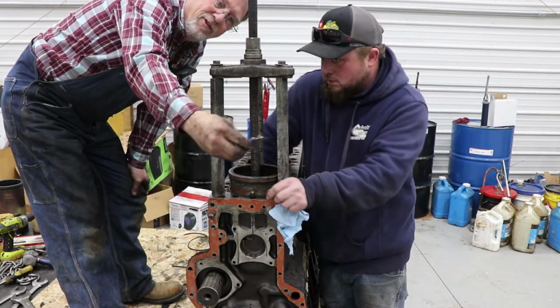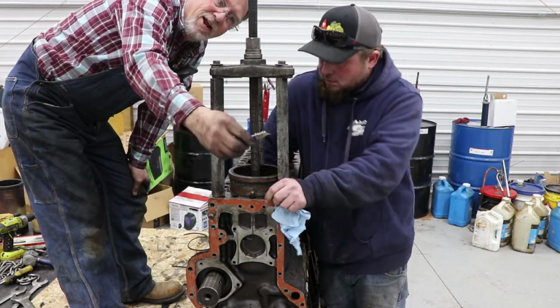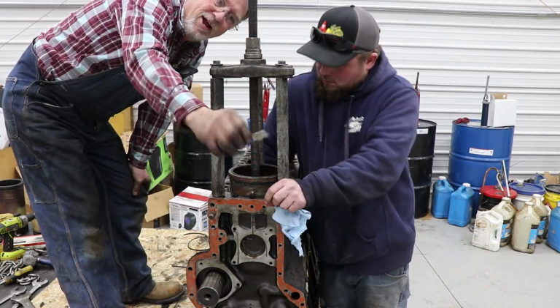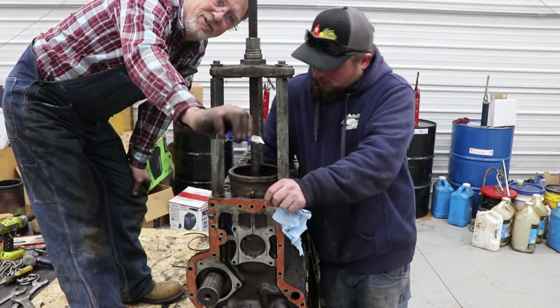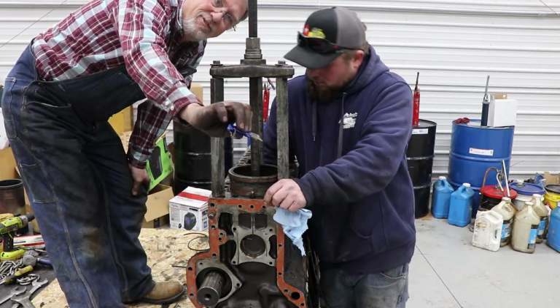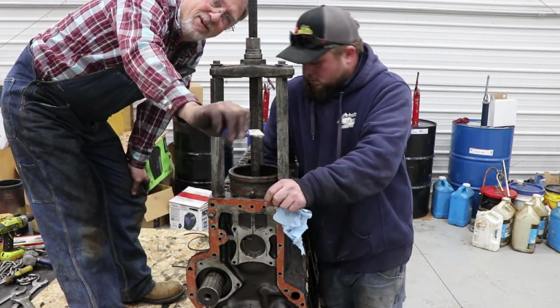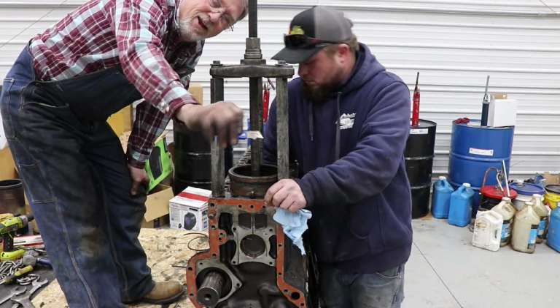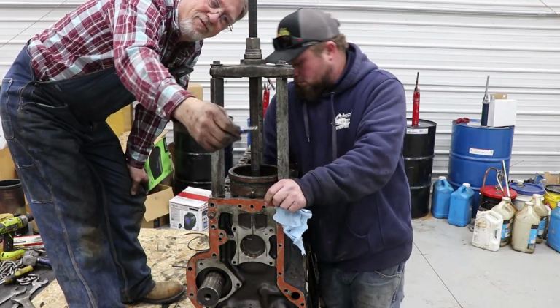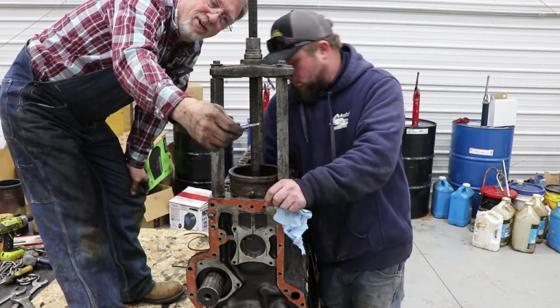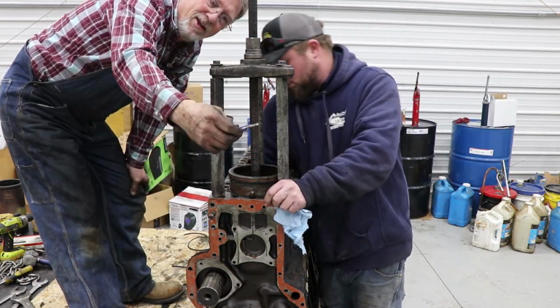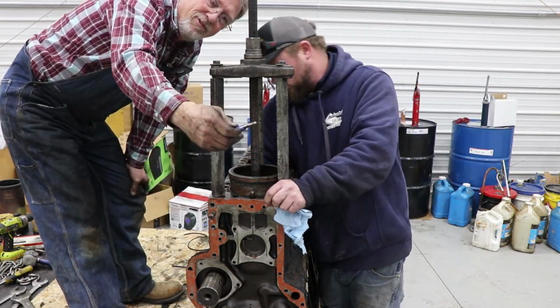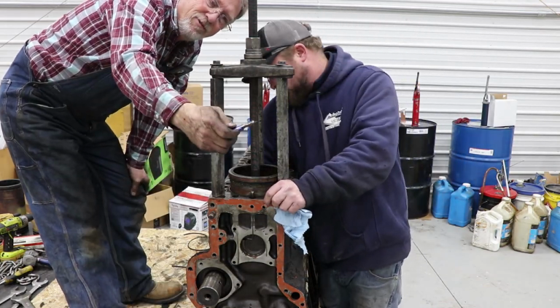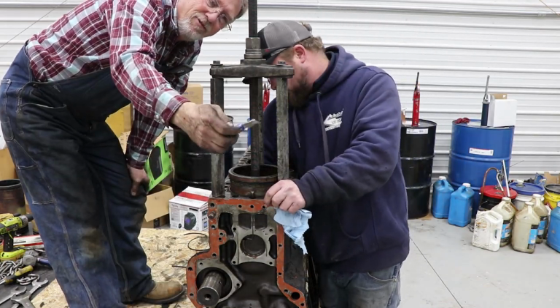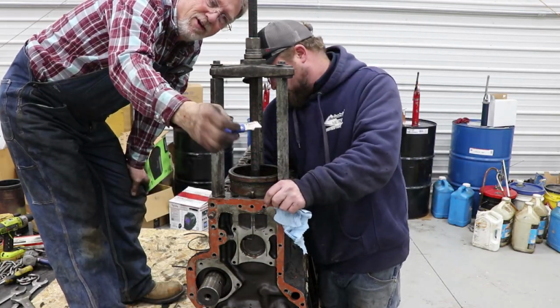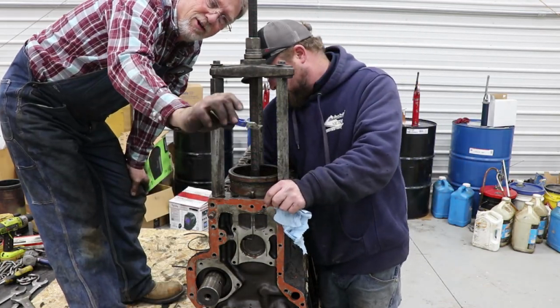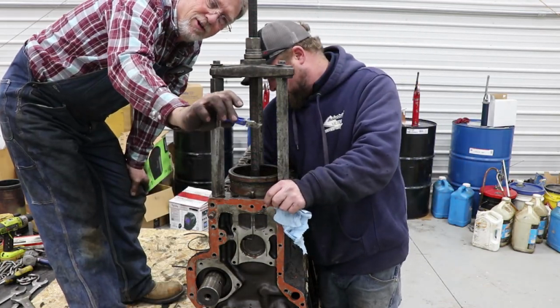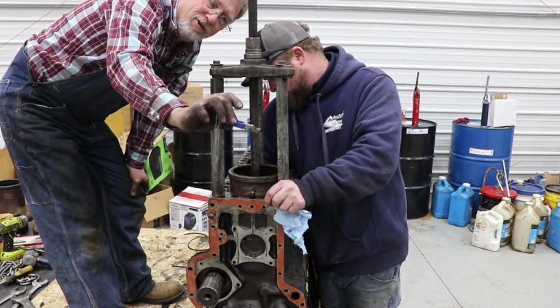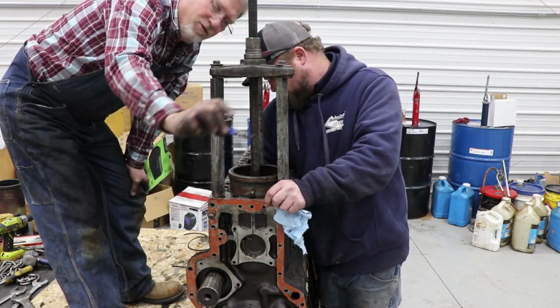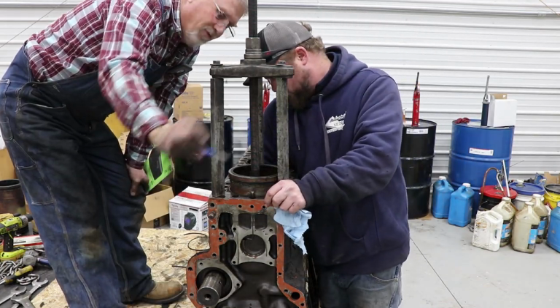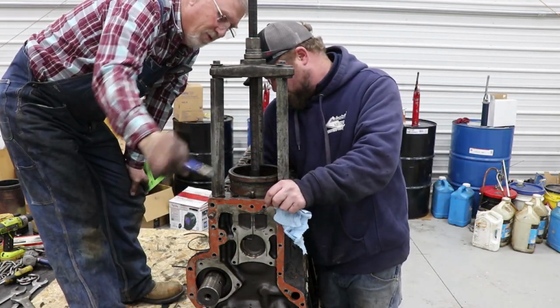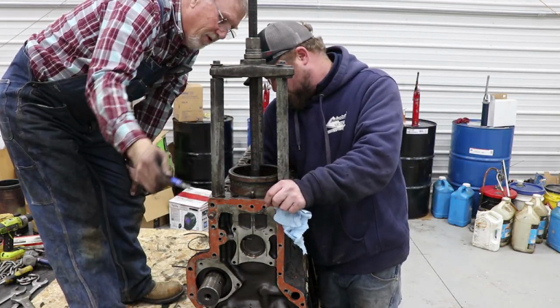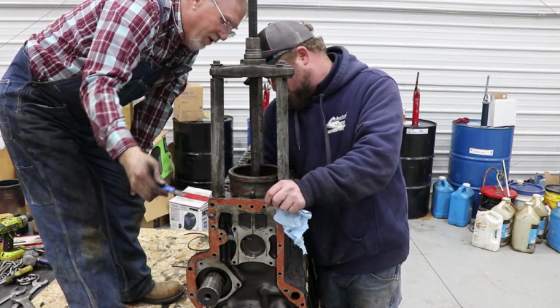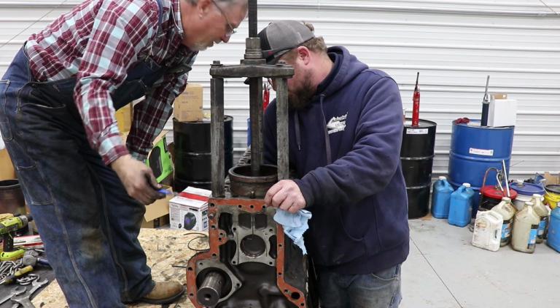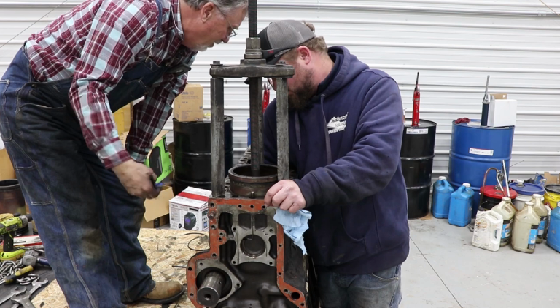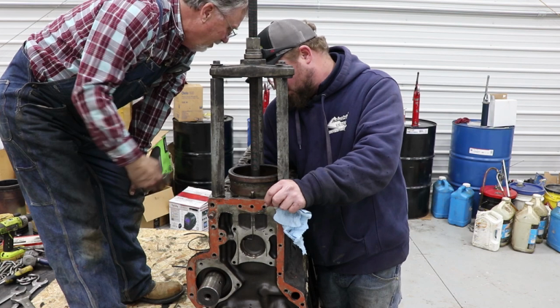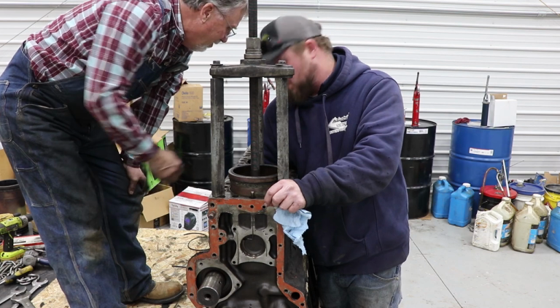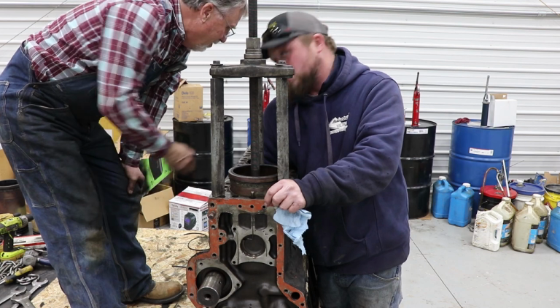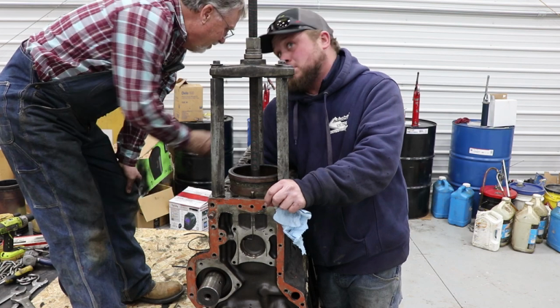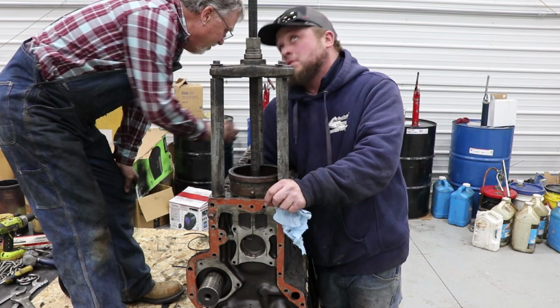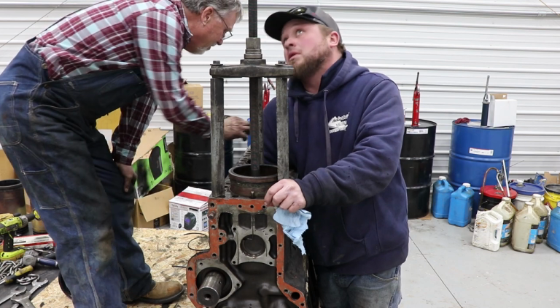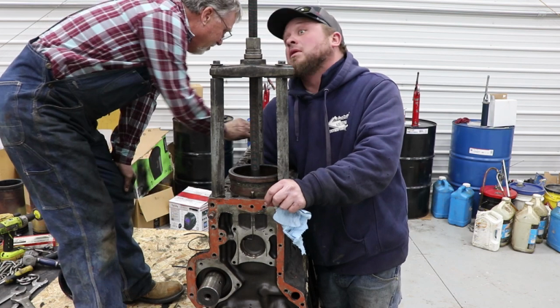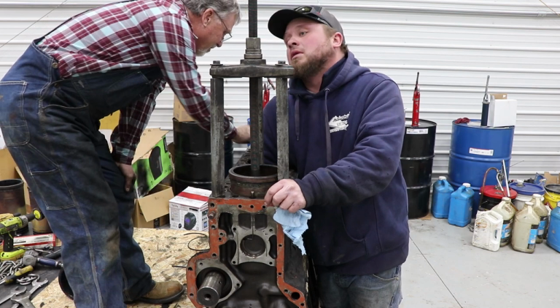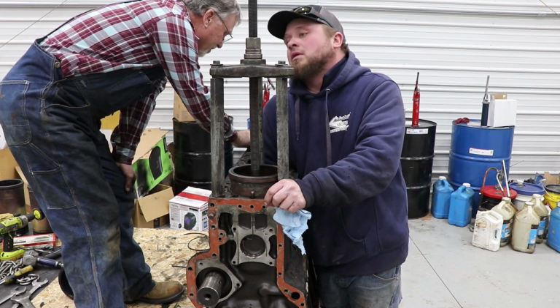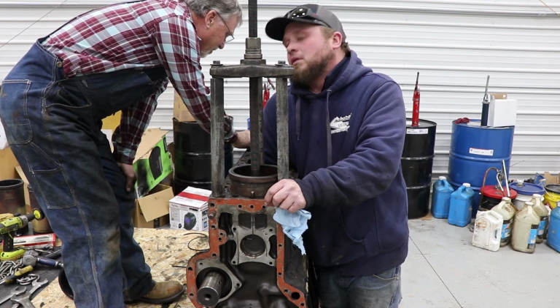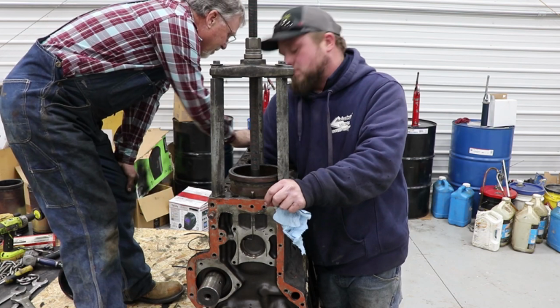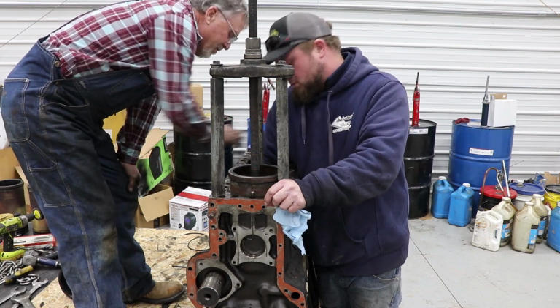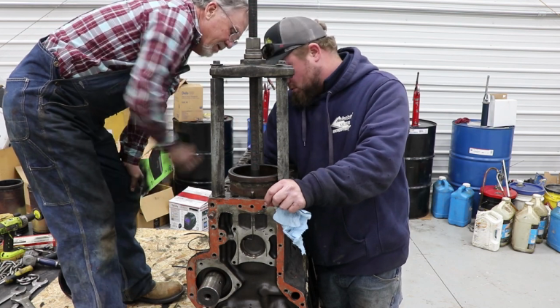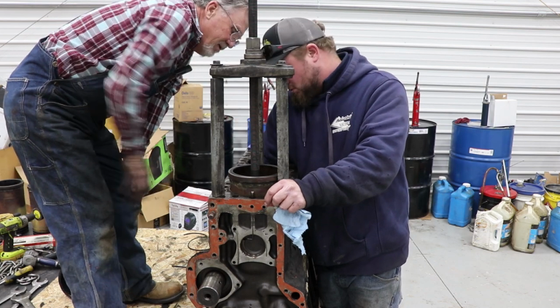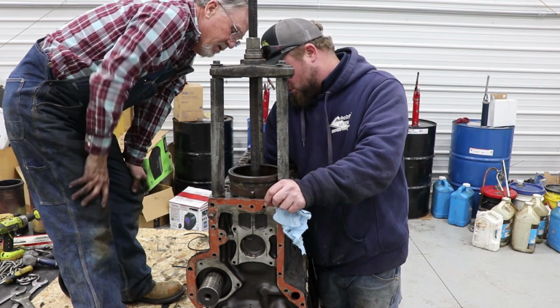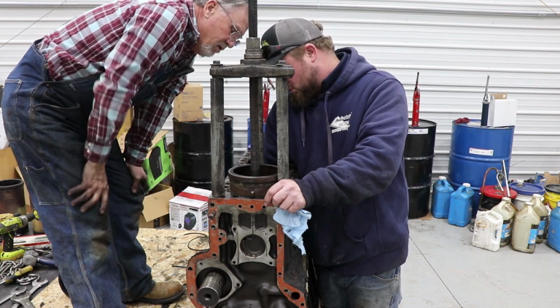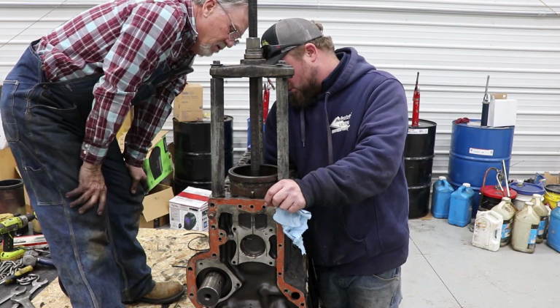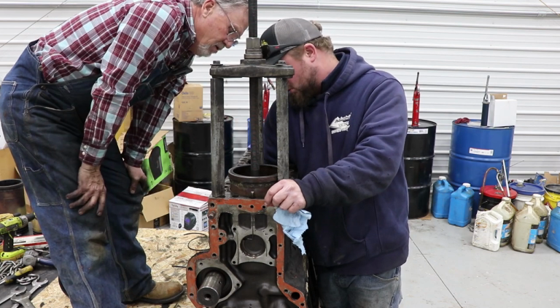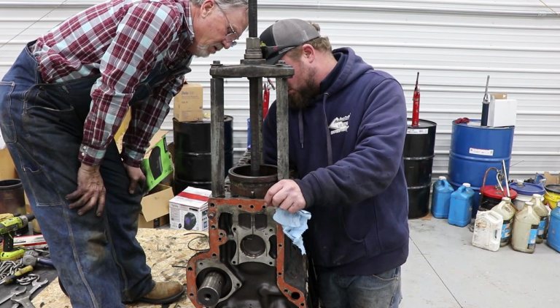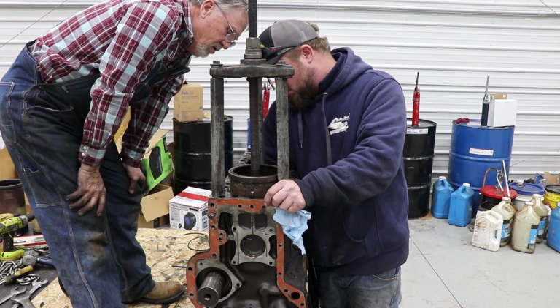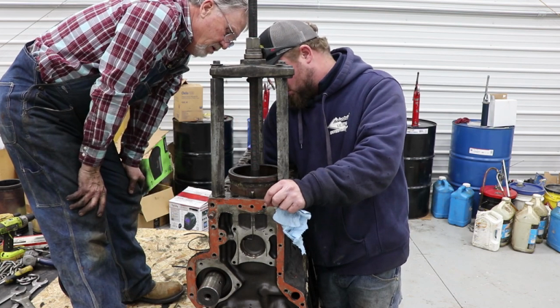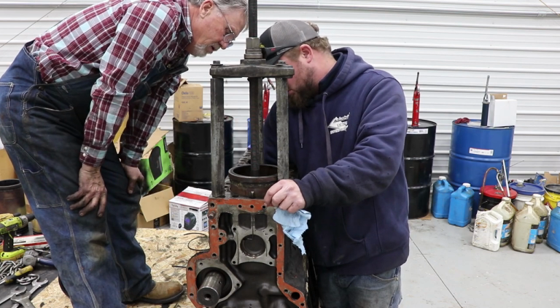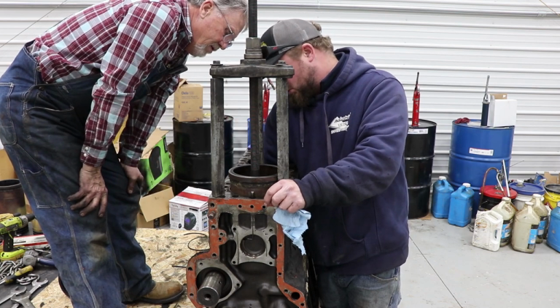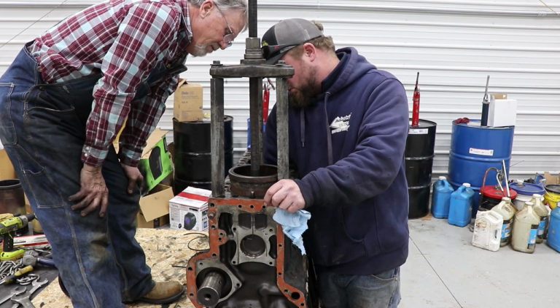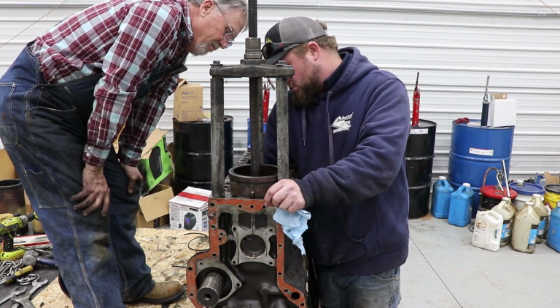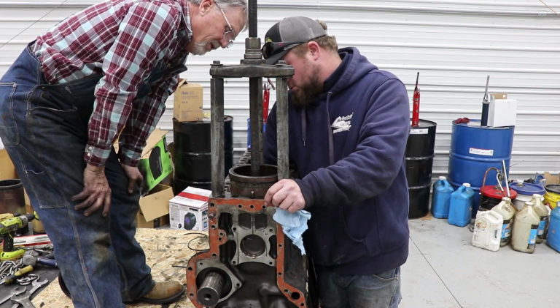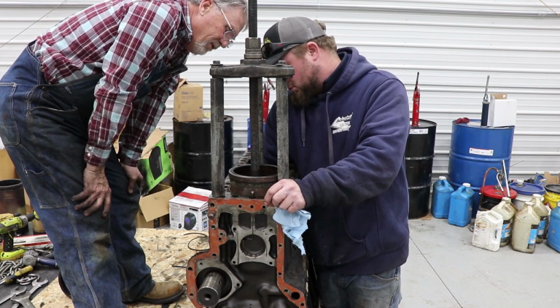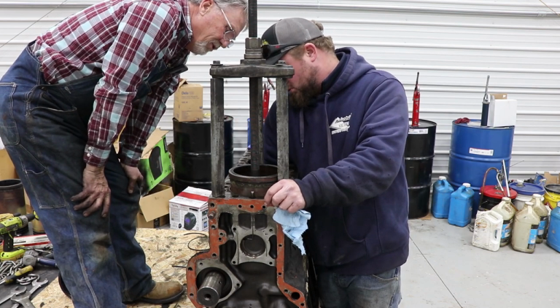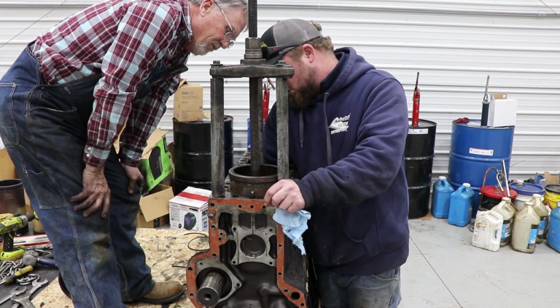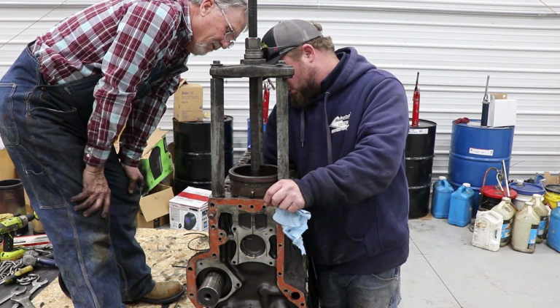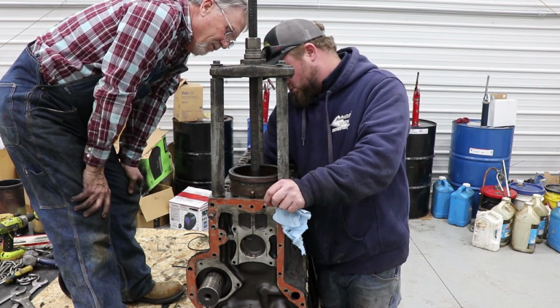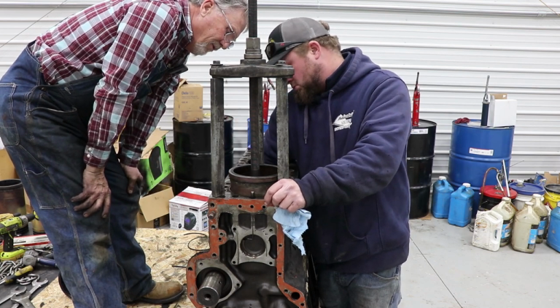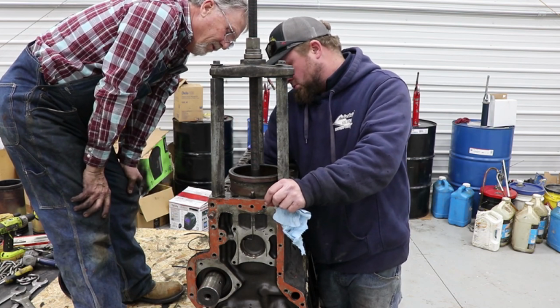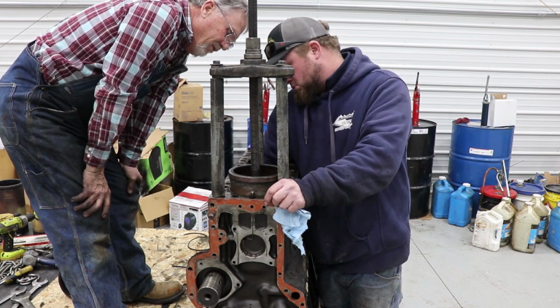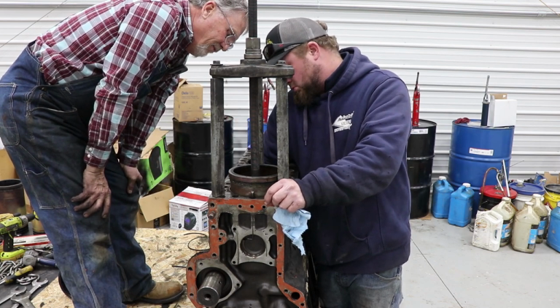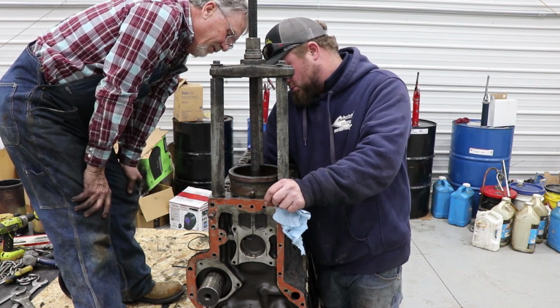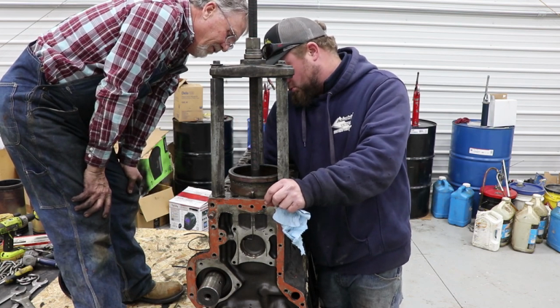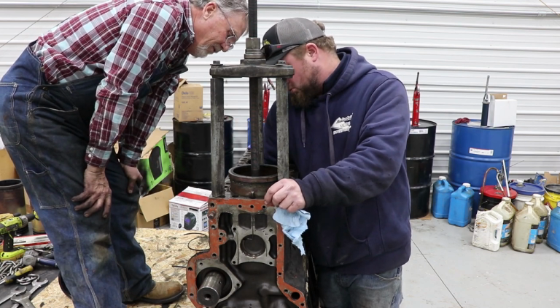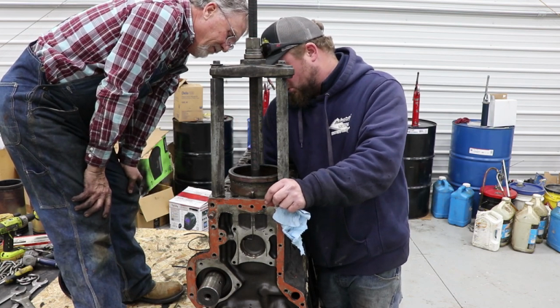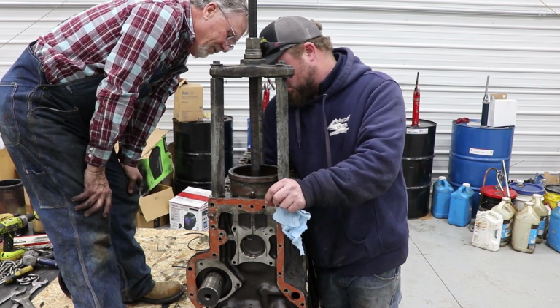Nice knife, Dennis — we found a good use for it already. The miniature one worked good for this.